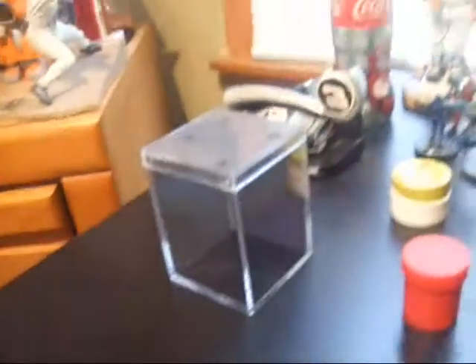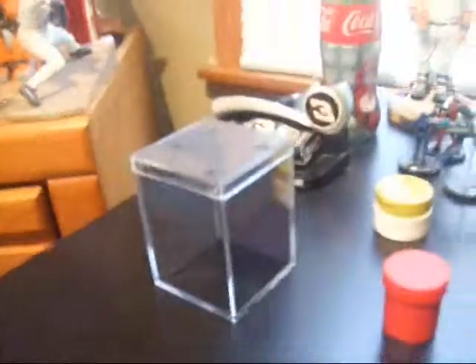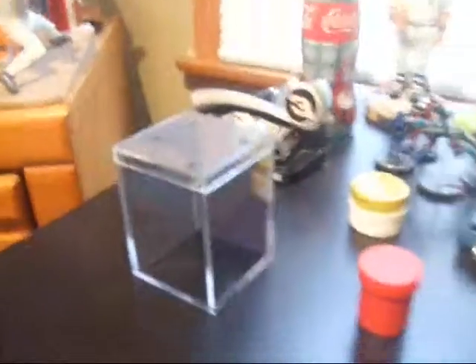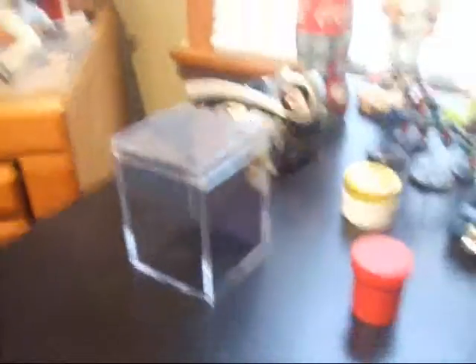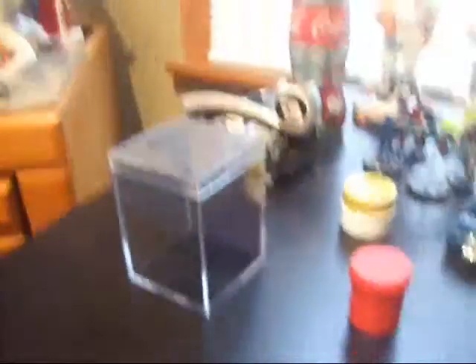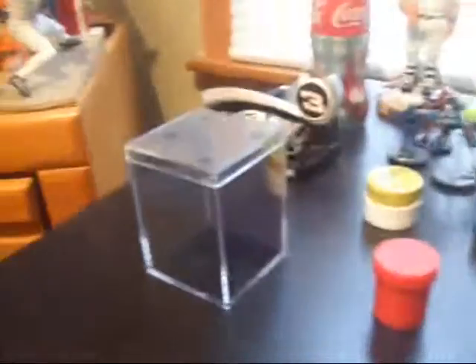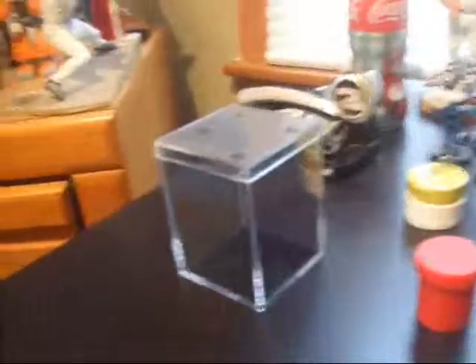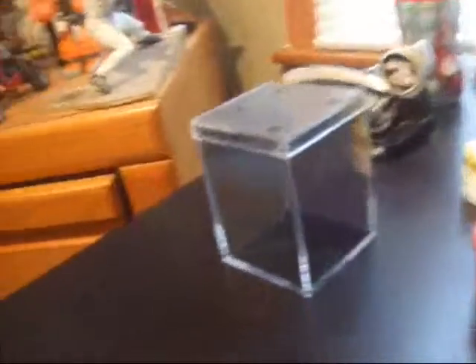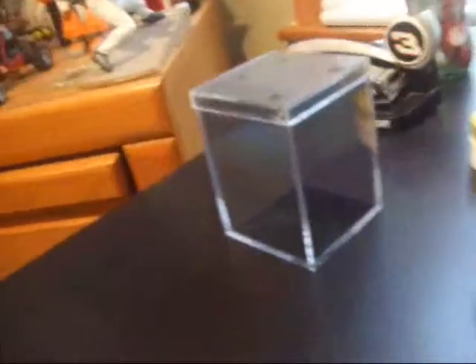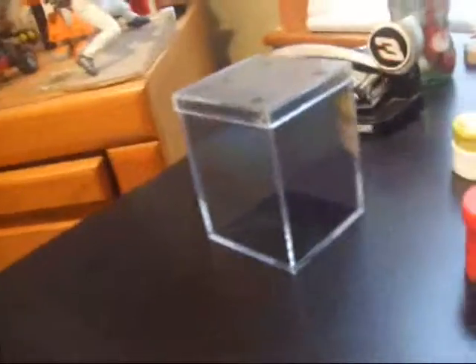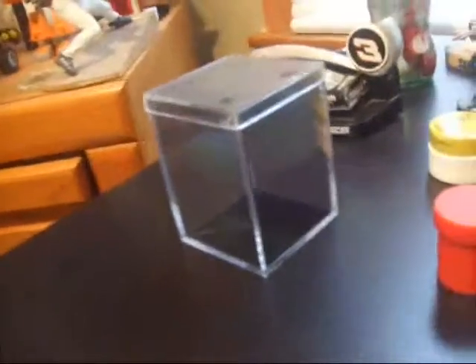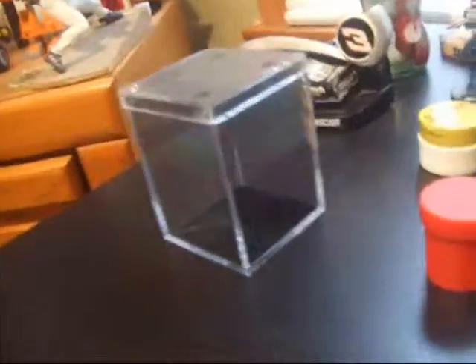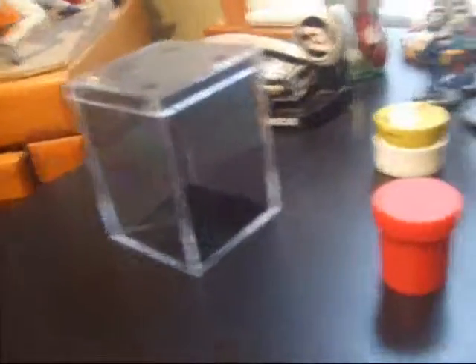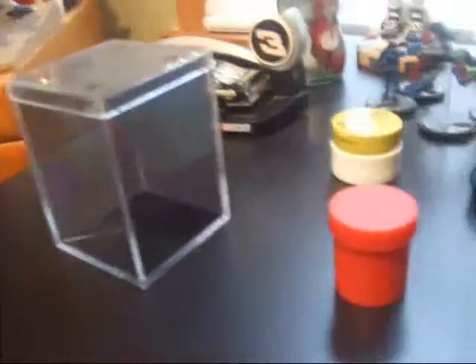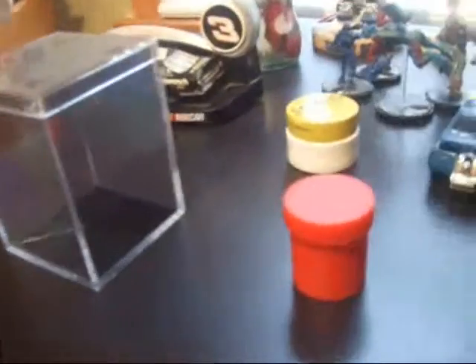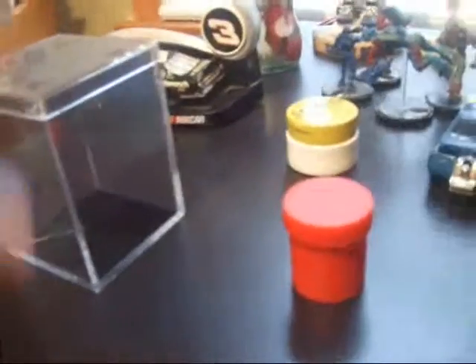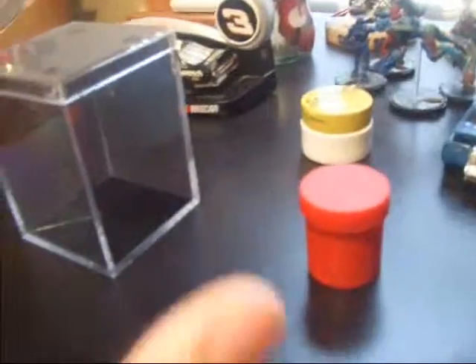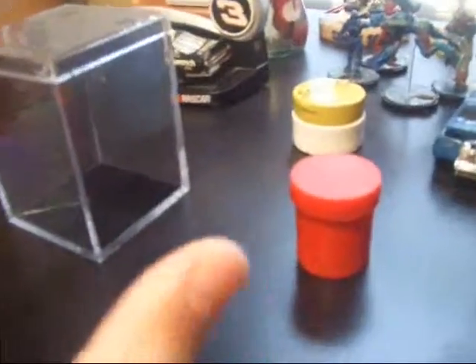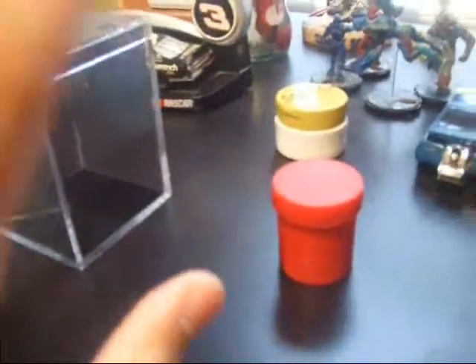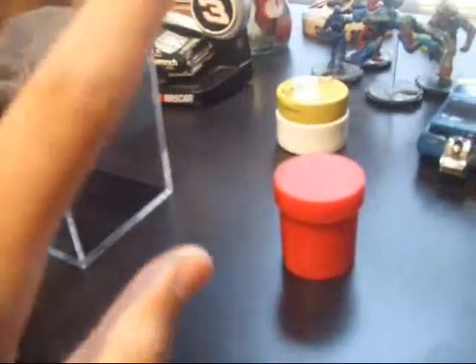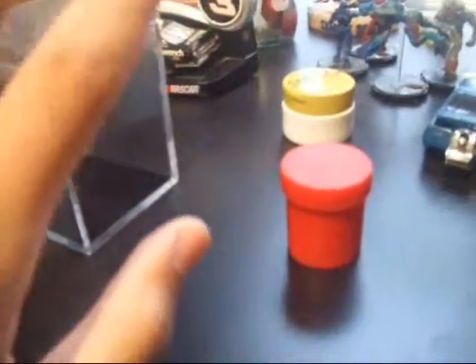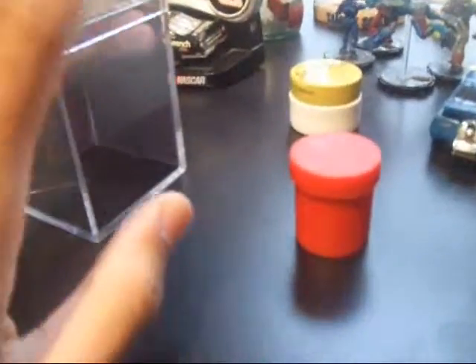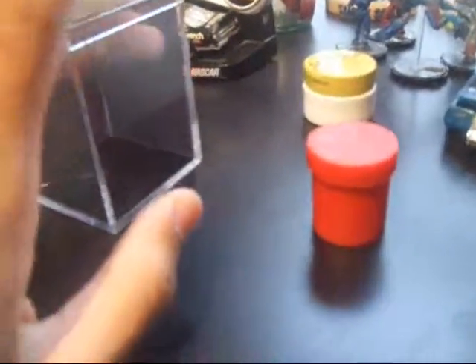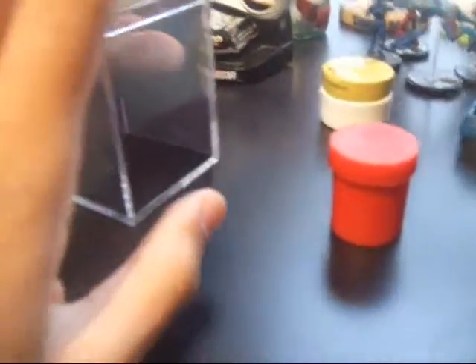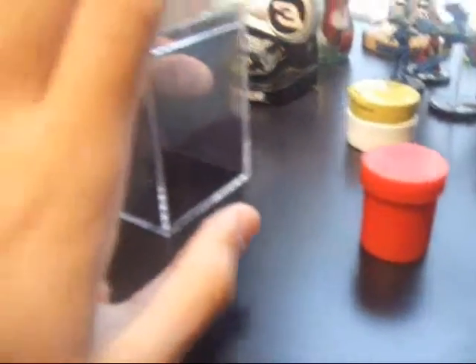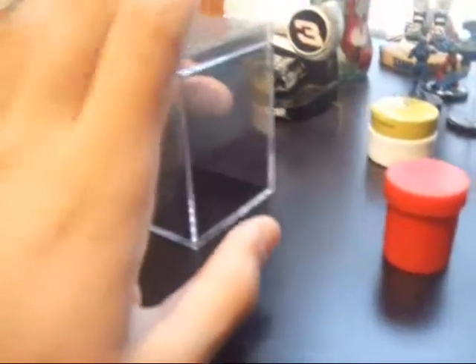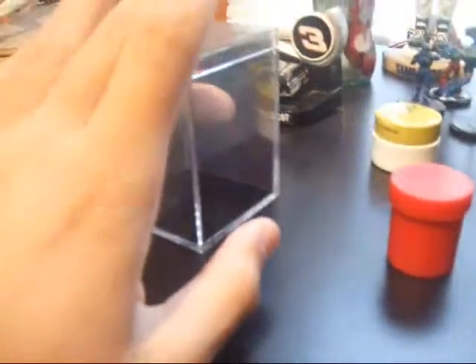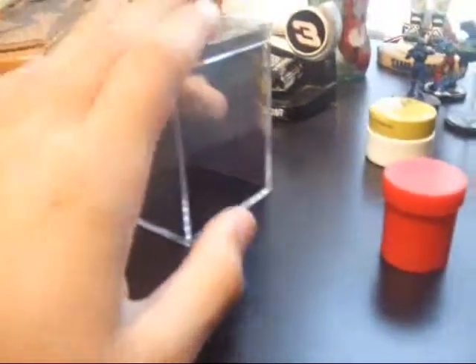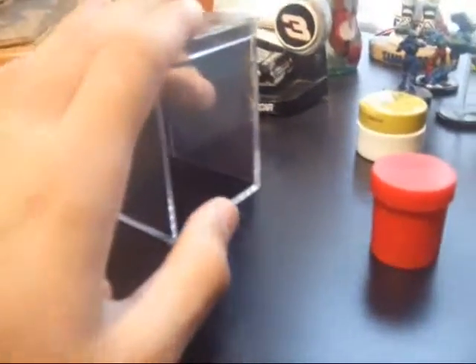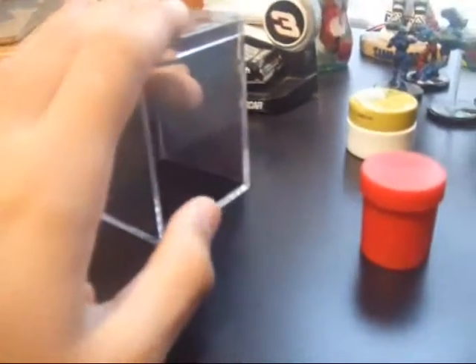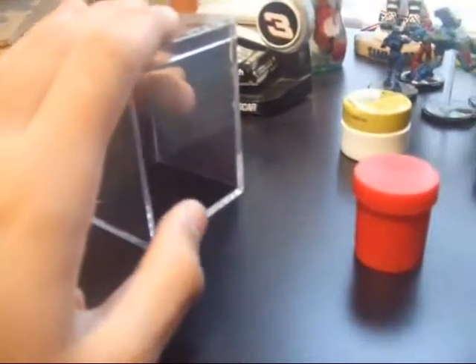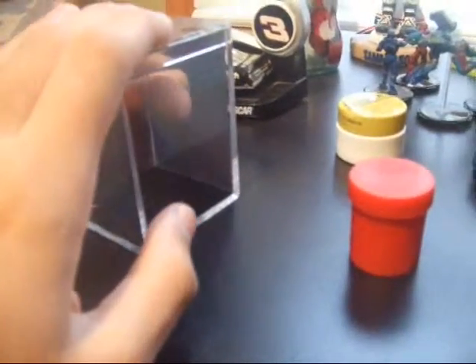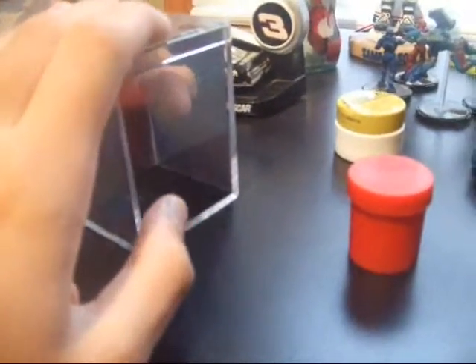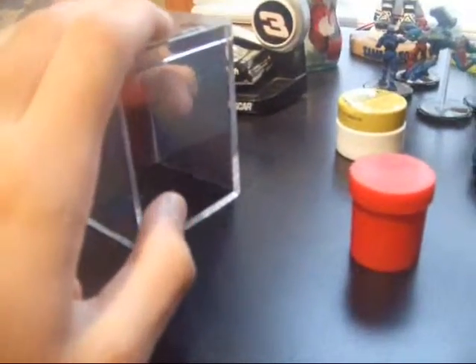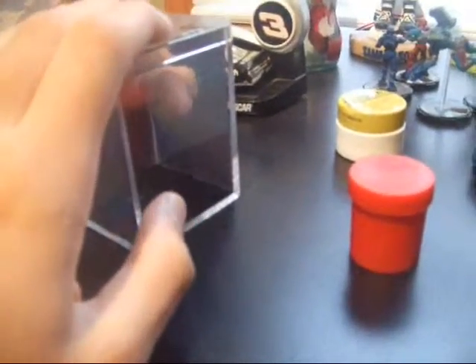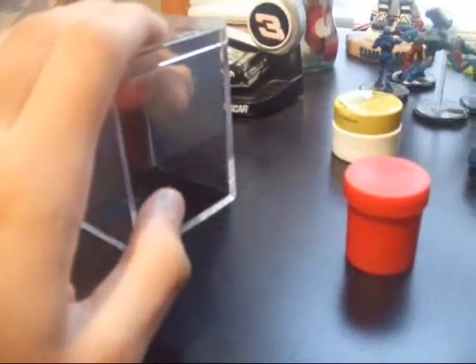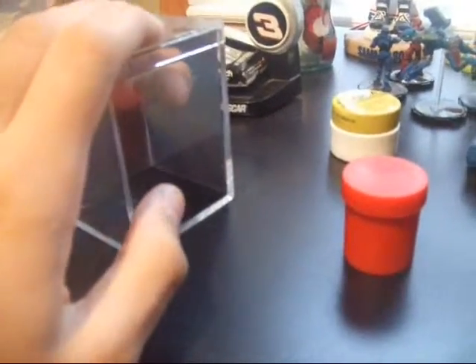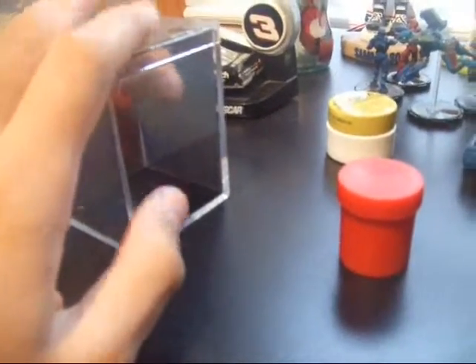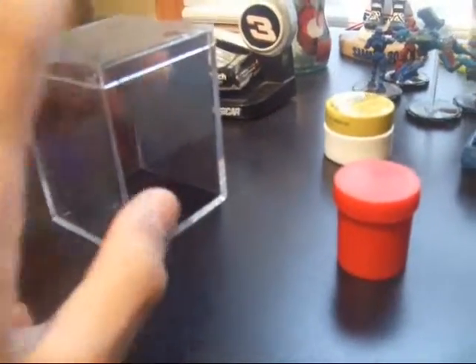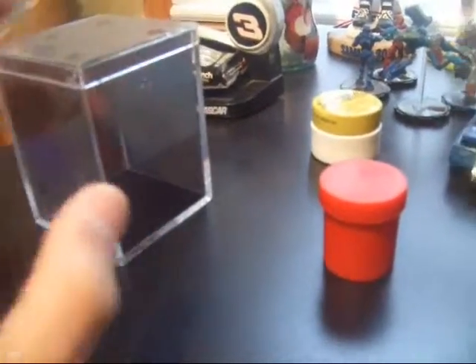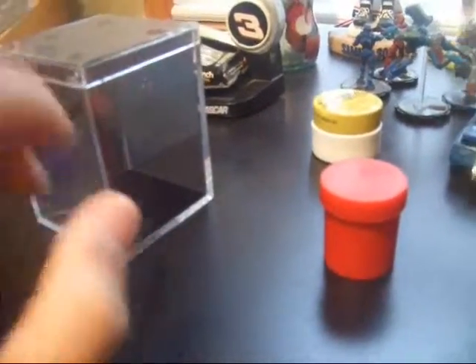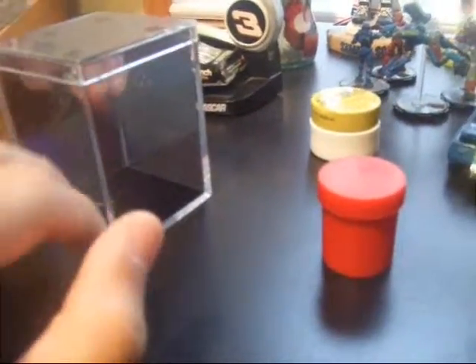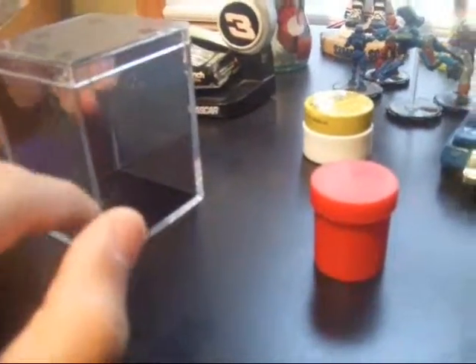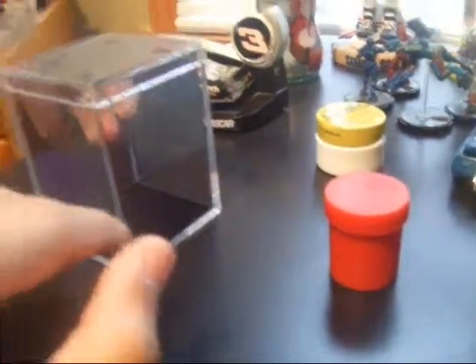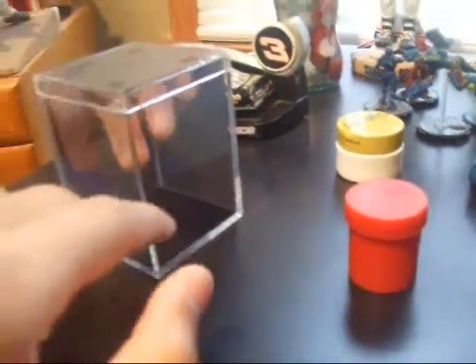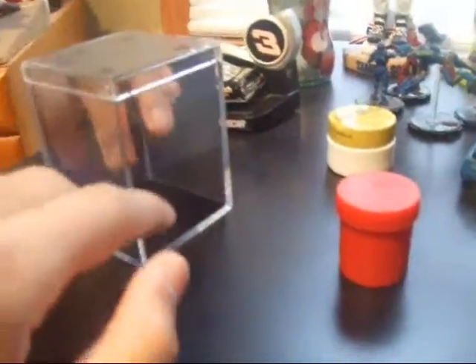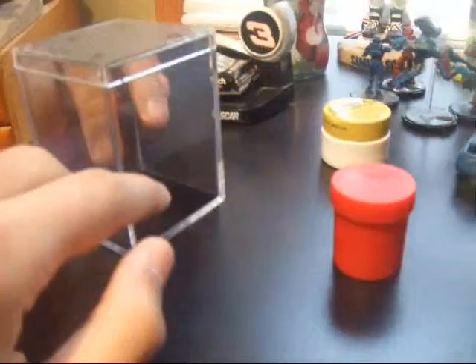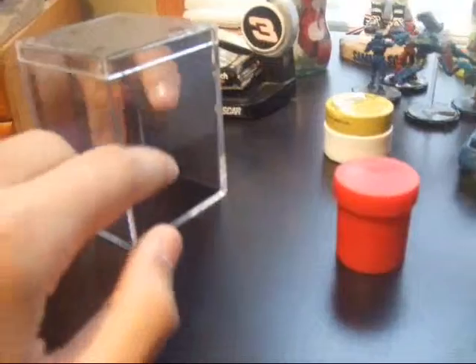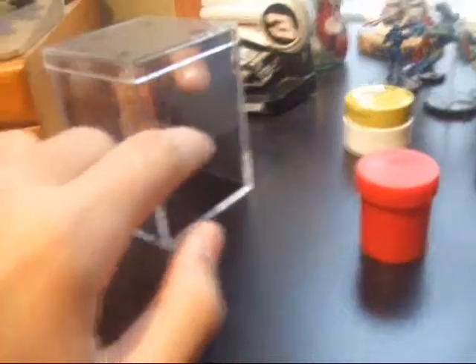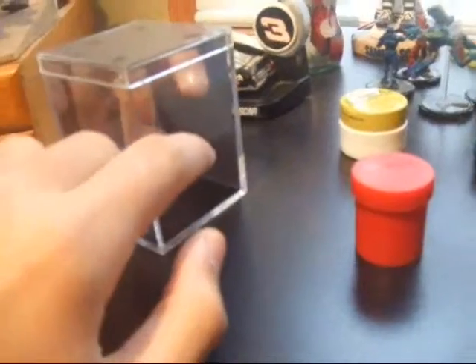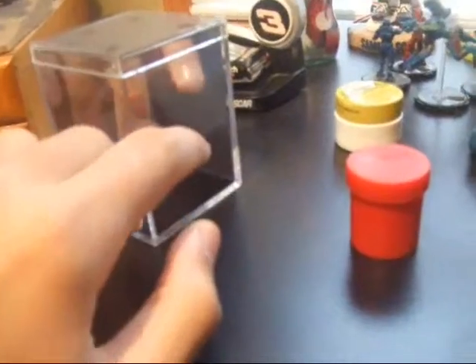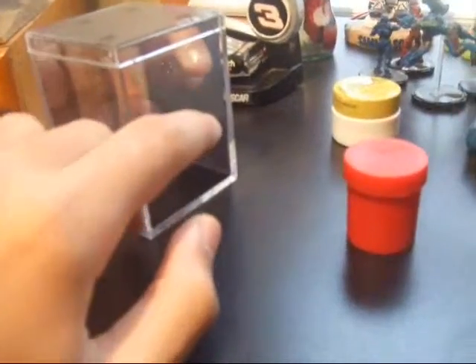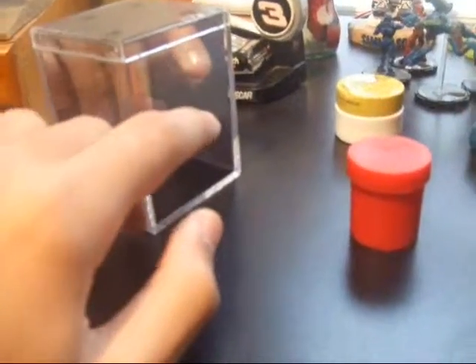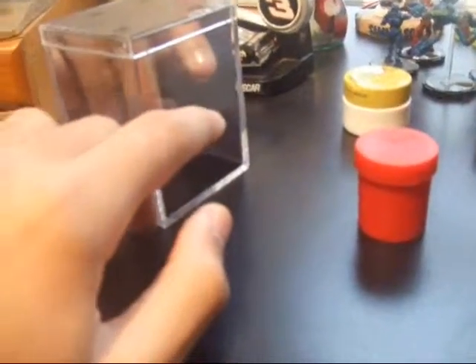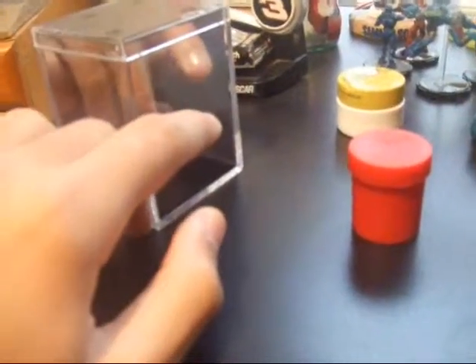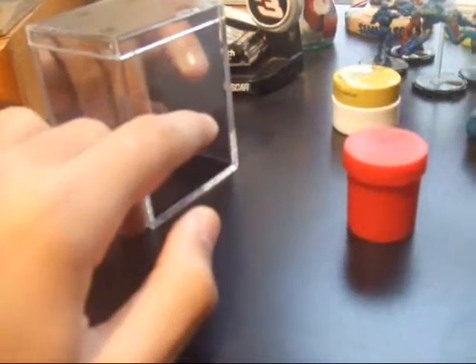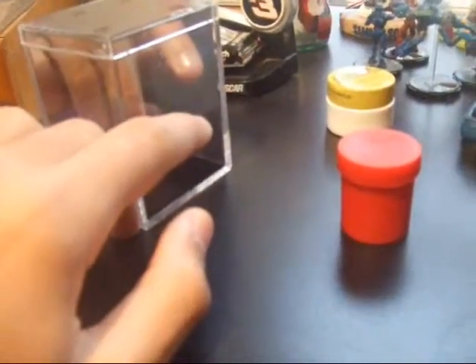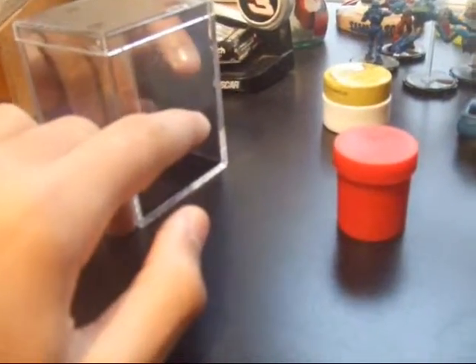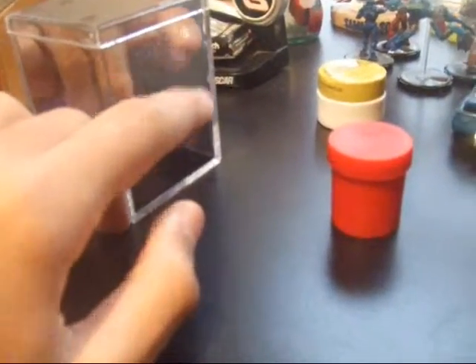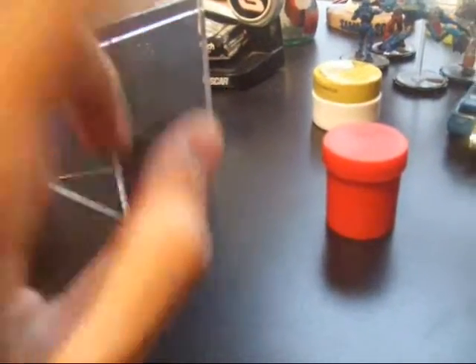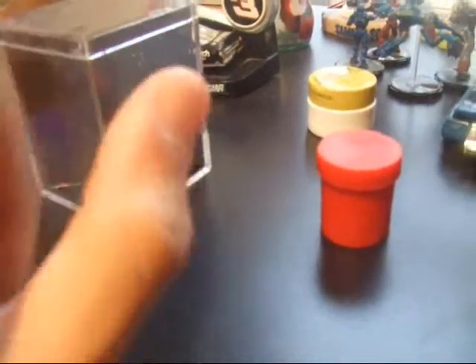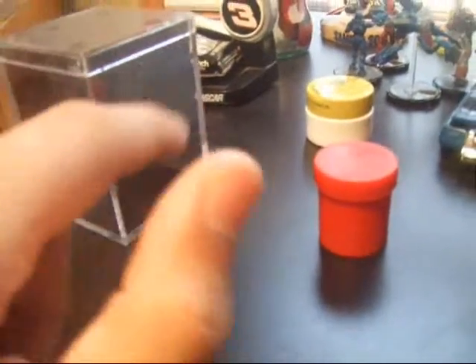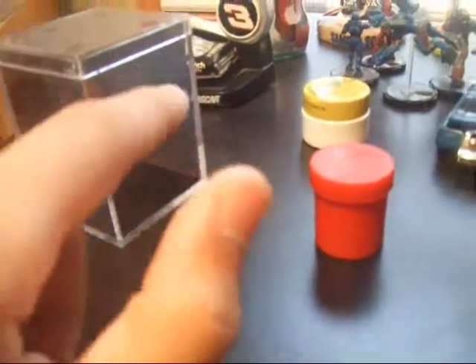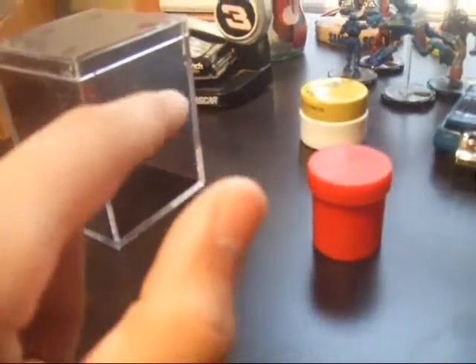The disappearing cloth. Now, this — you put a cloth in there and I make it disappear.